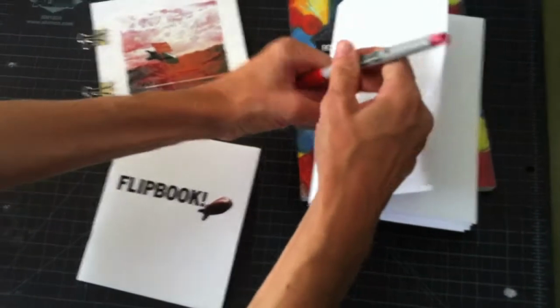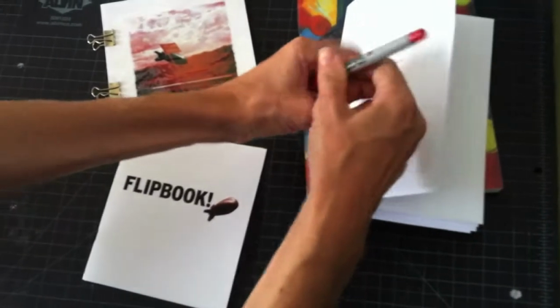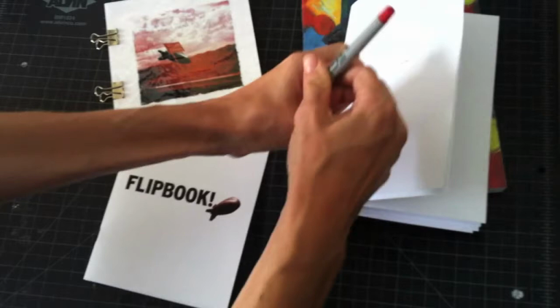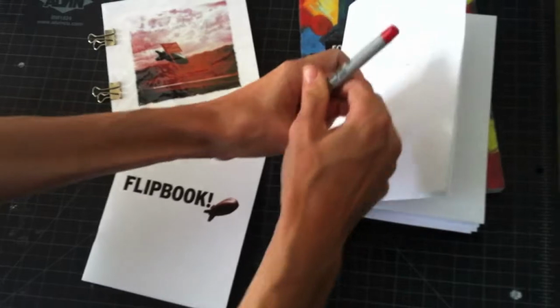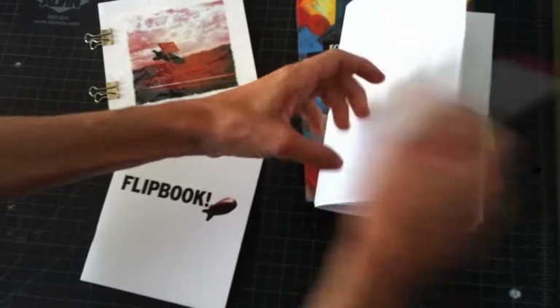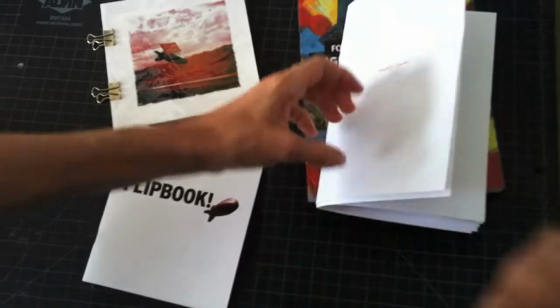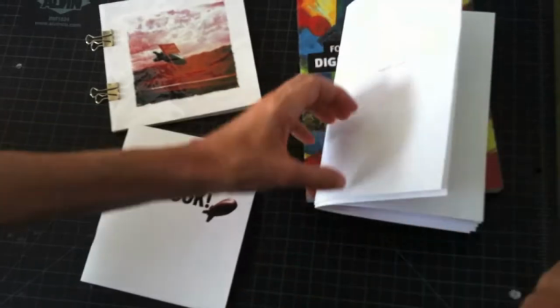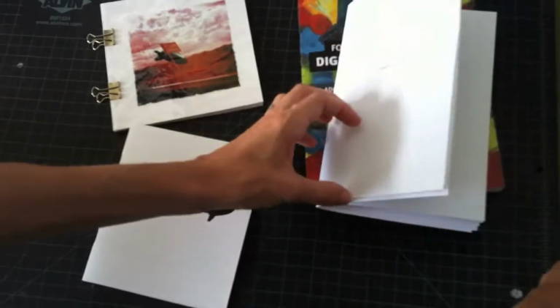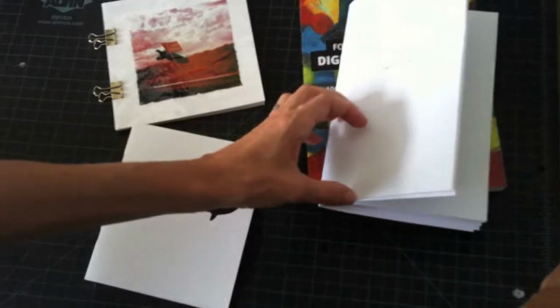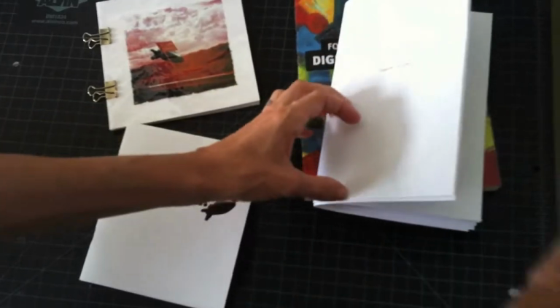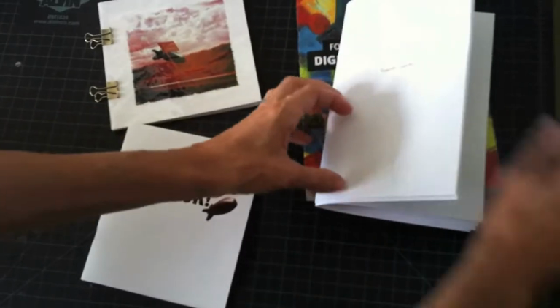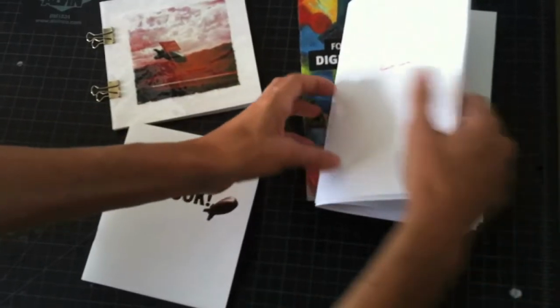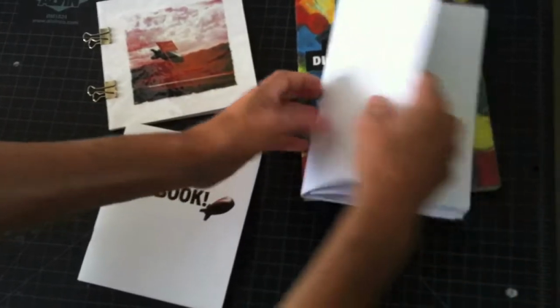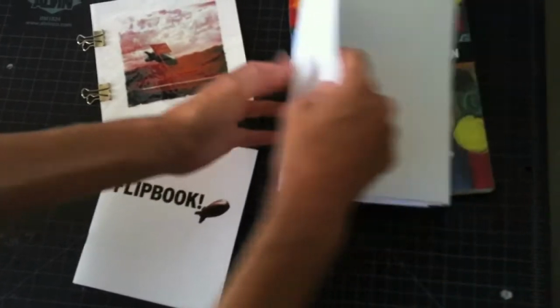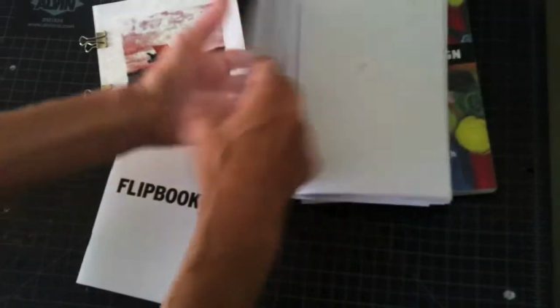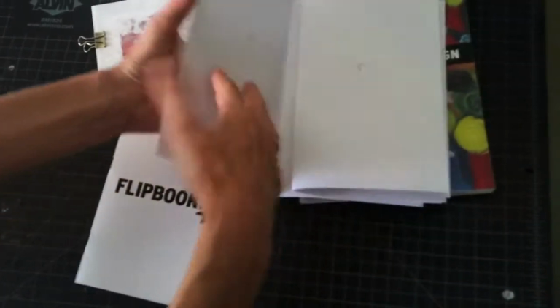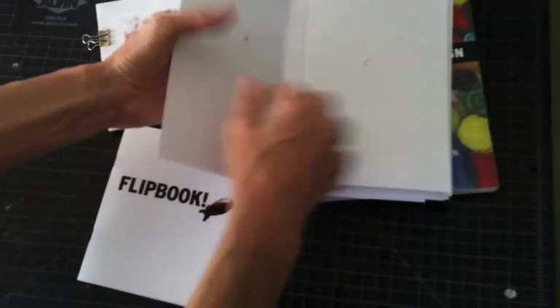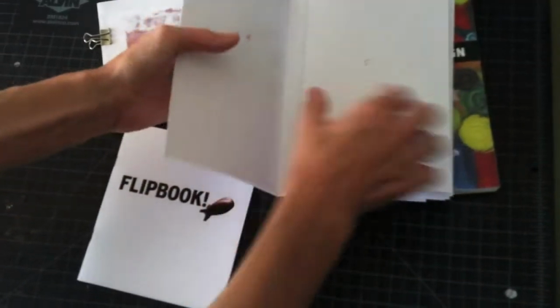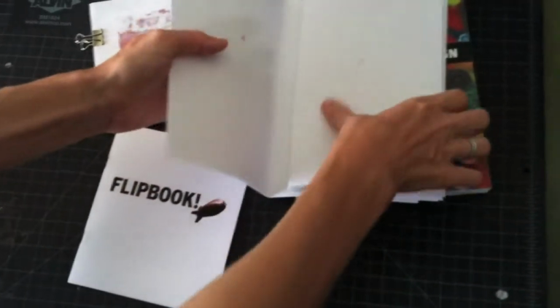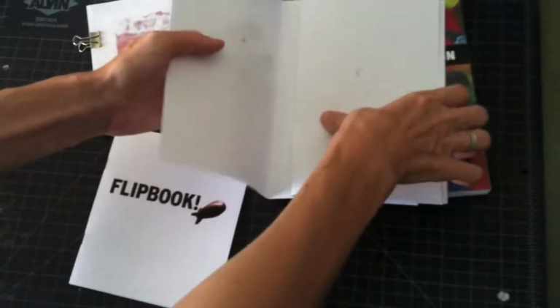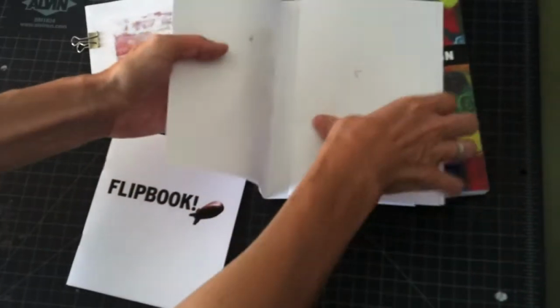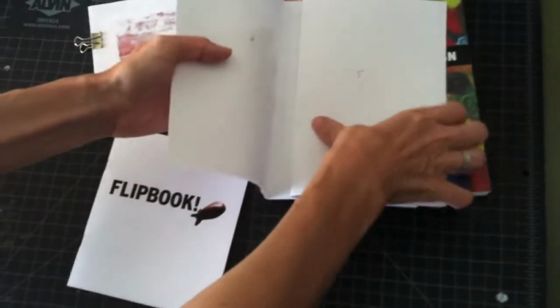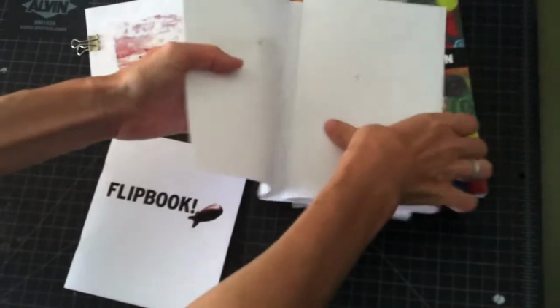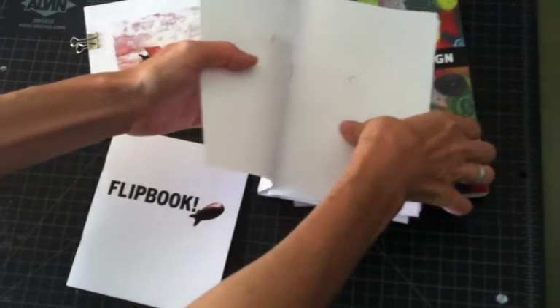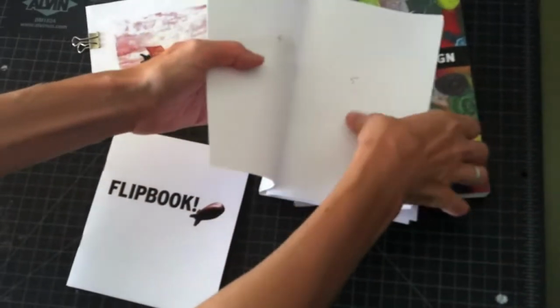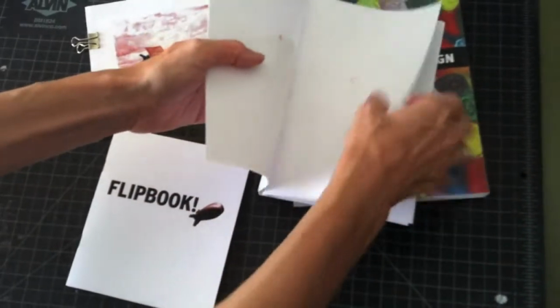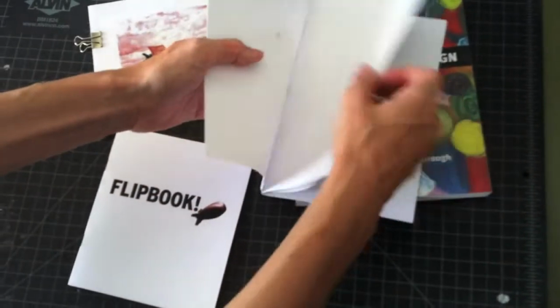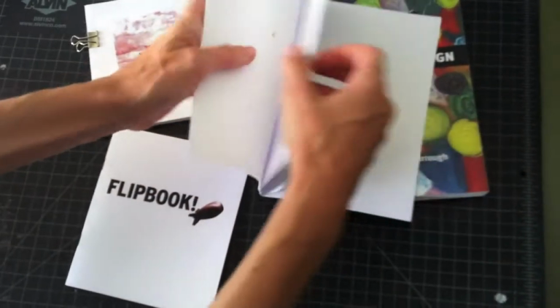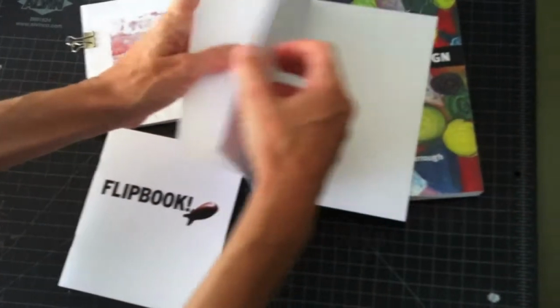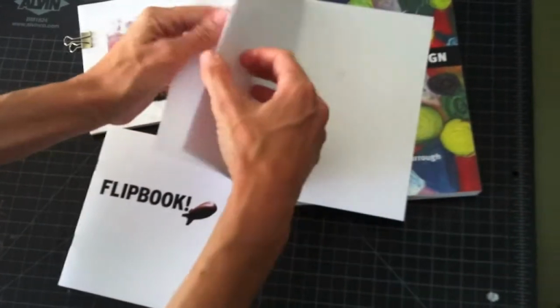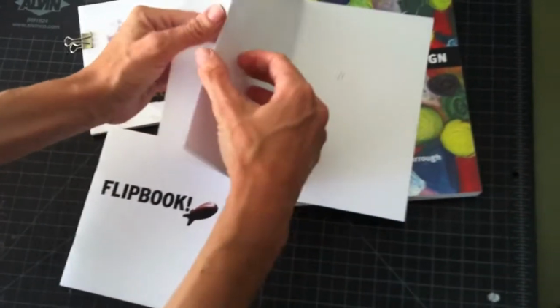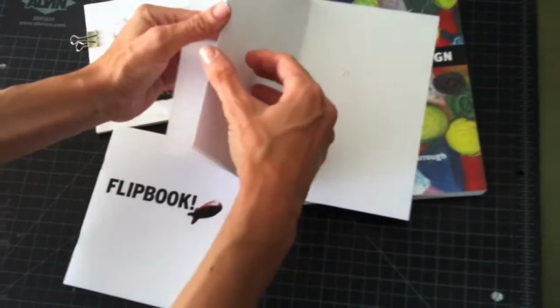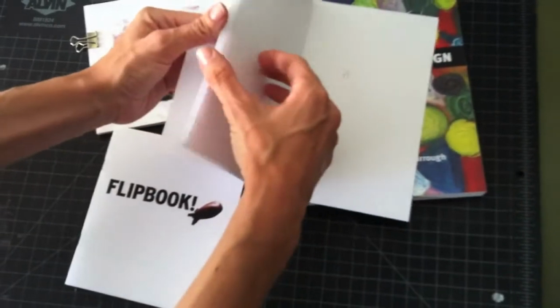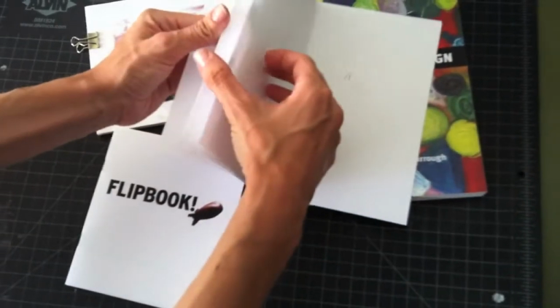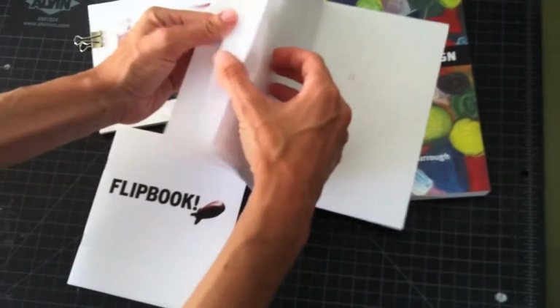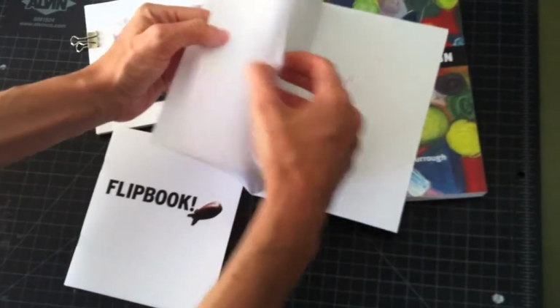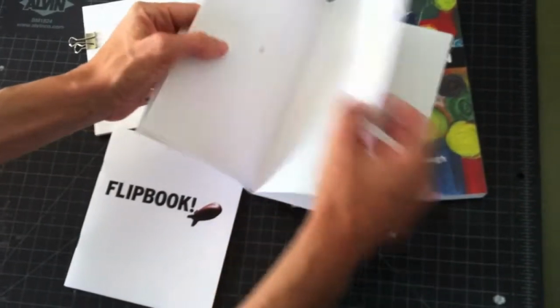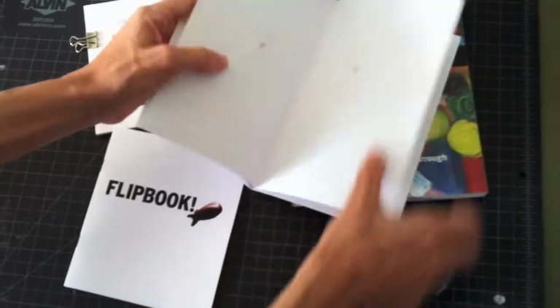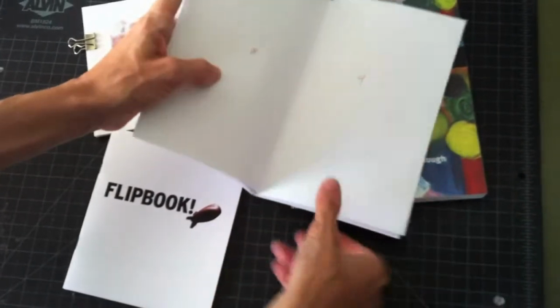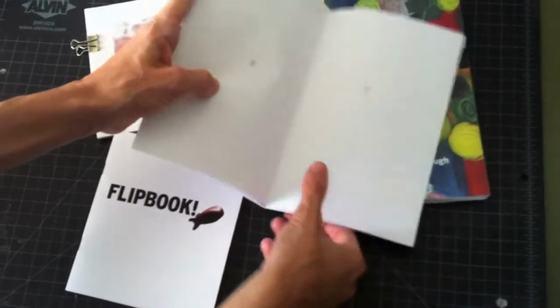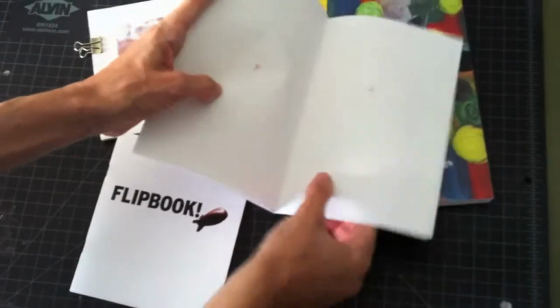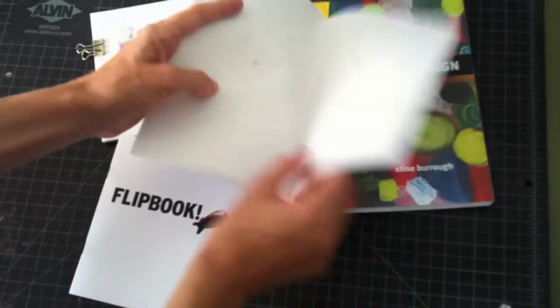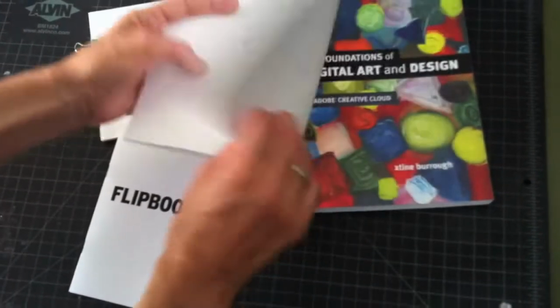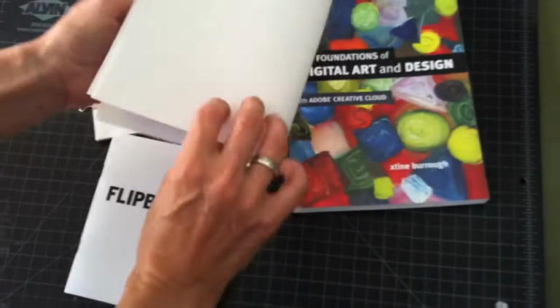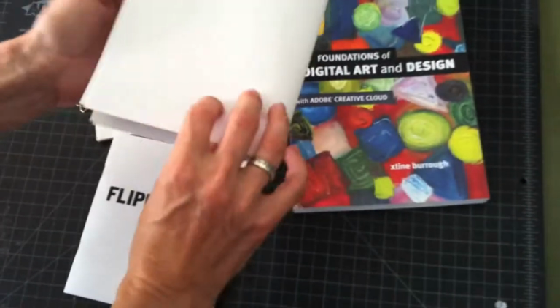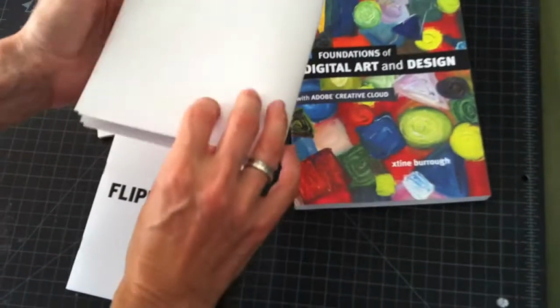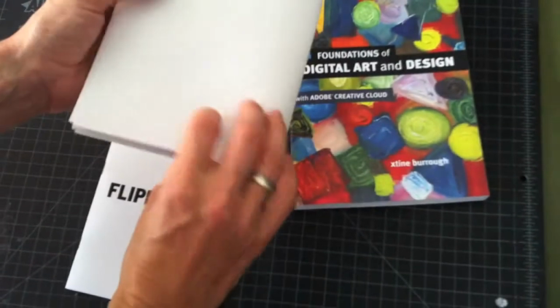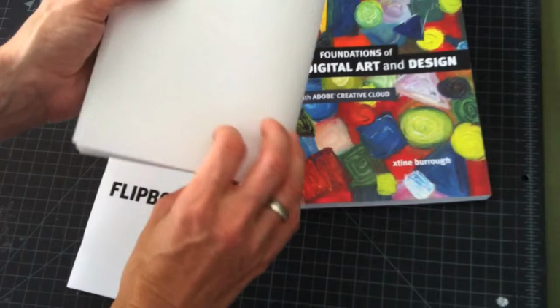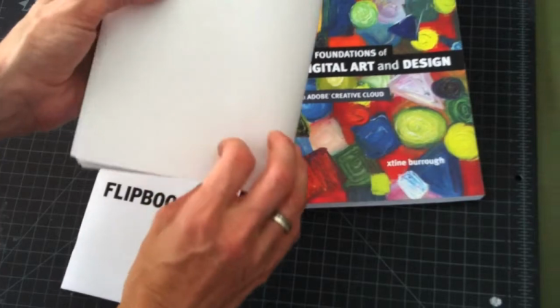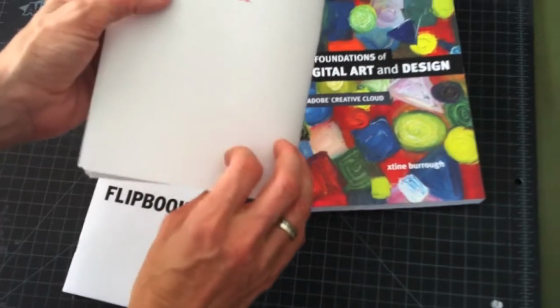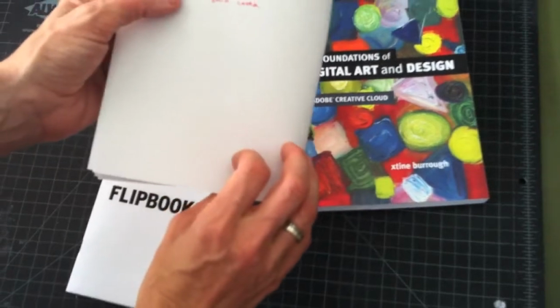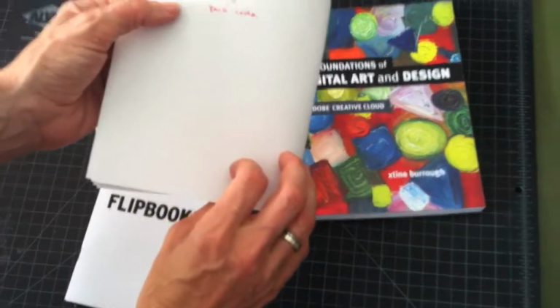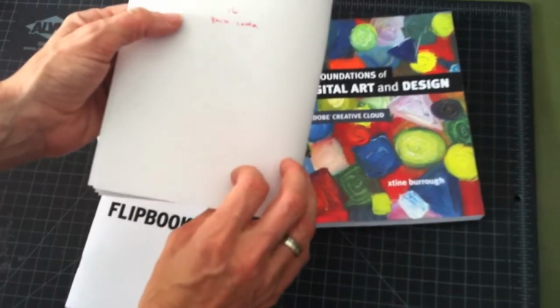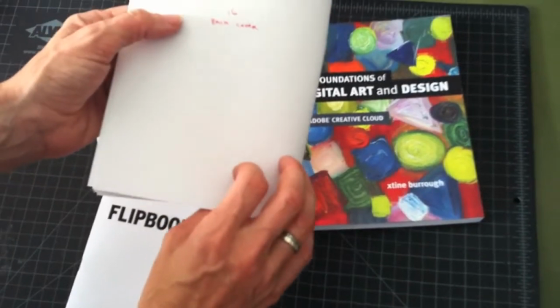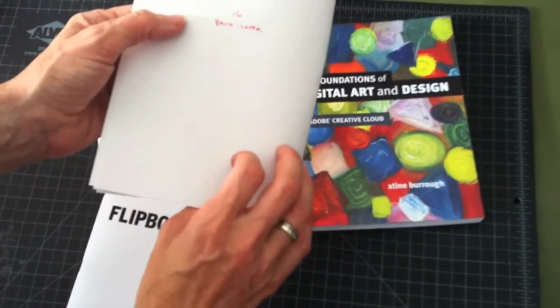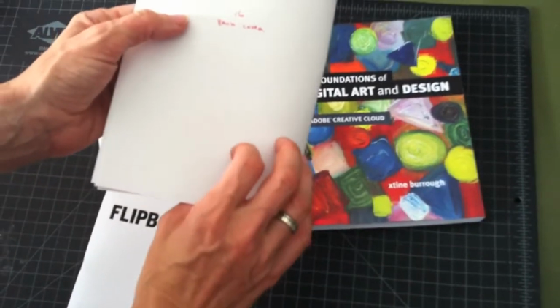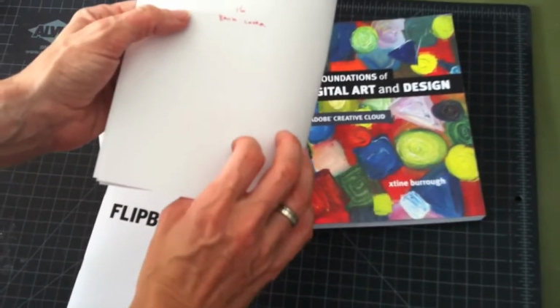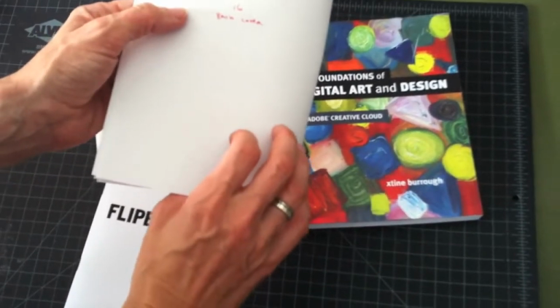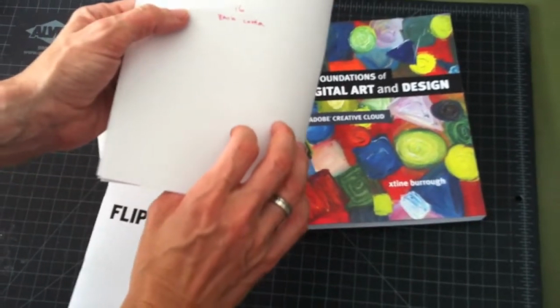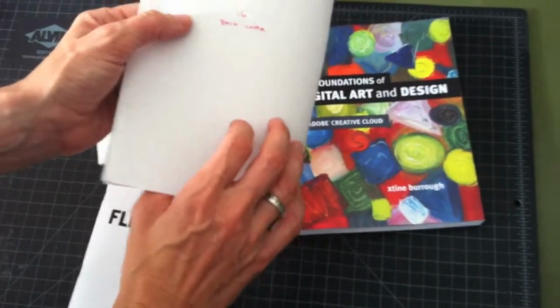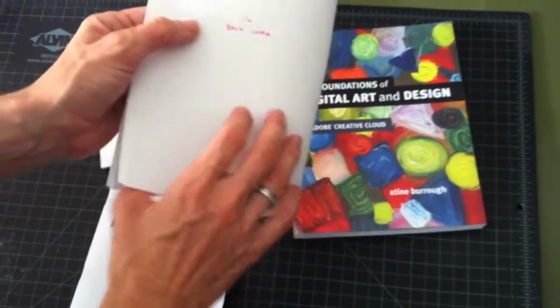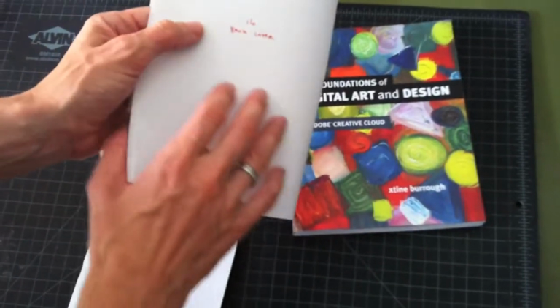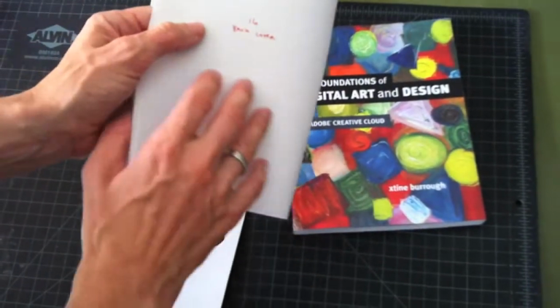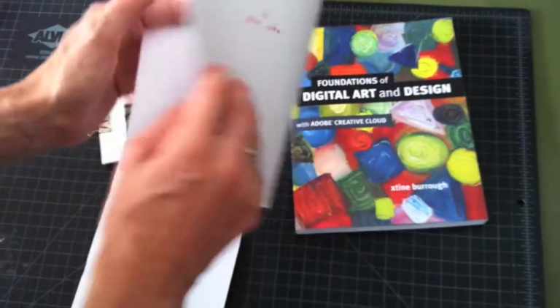I have four sheets of paper here, and four times four is sixteen, so the last page, or the back cover, is our sixteenth page.